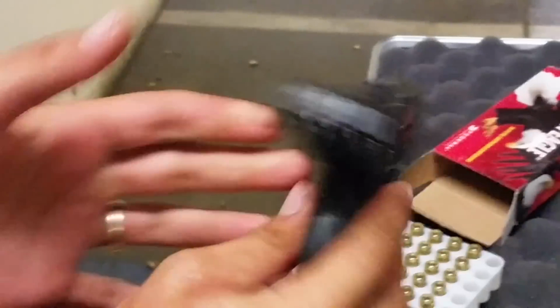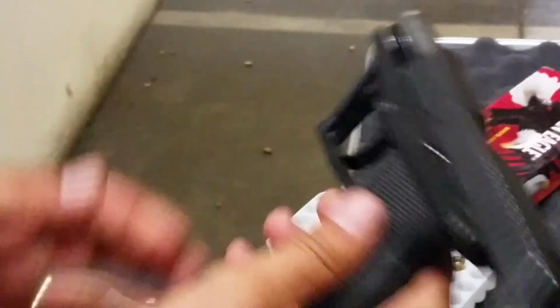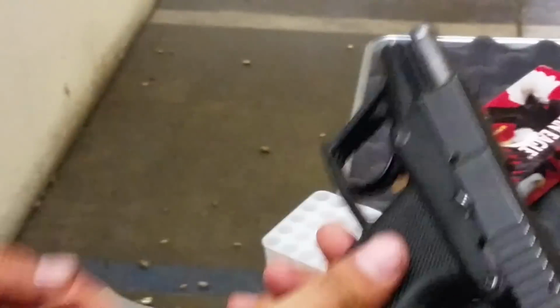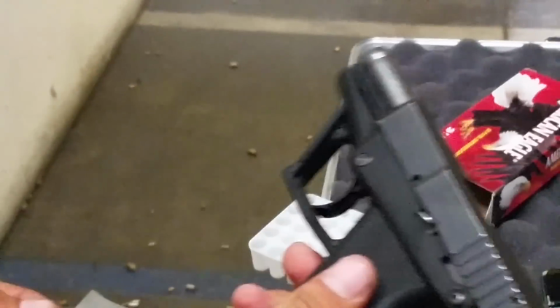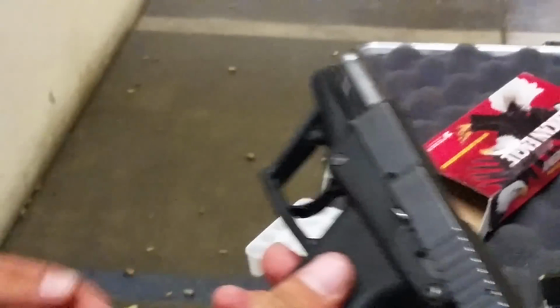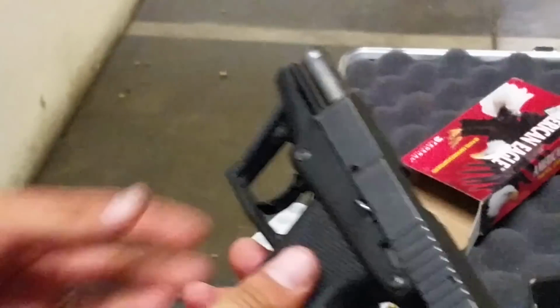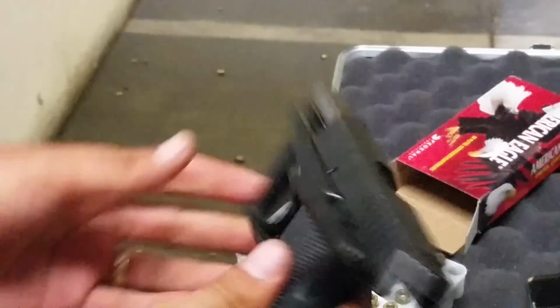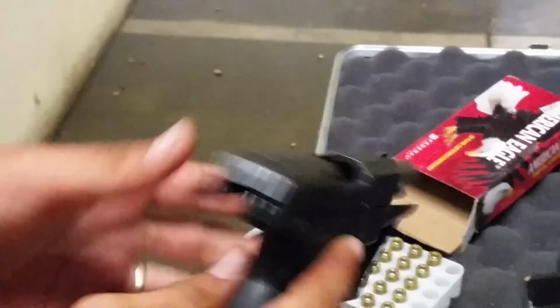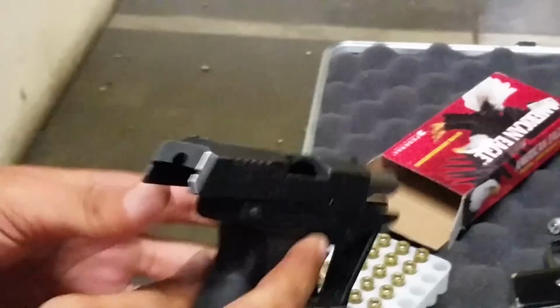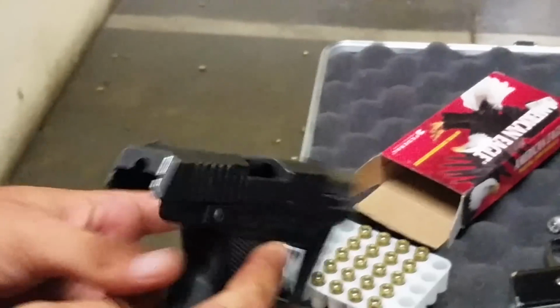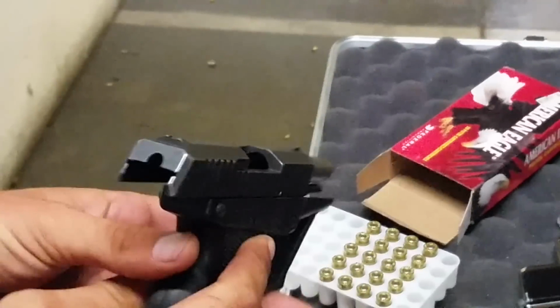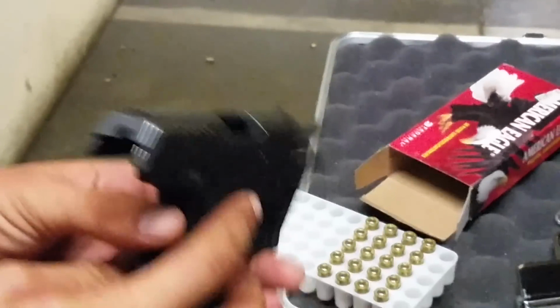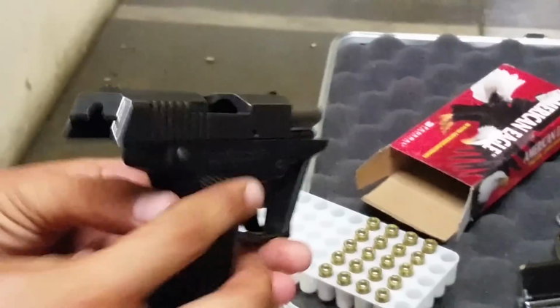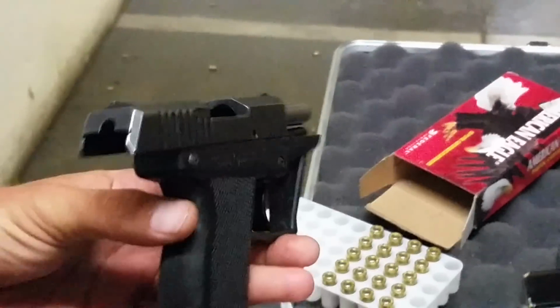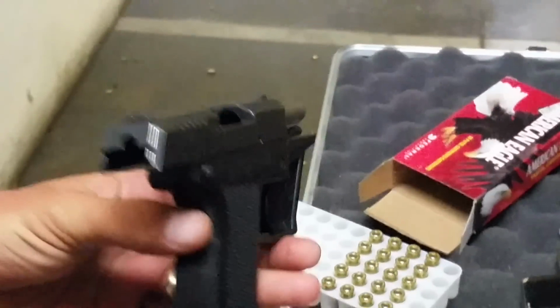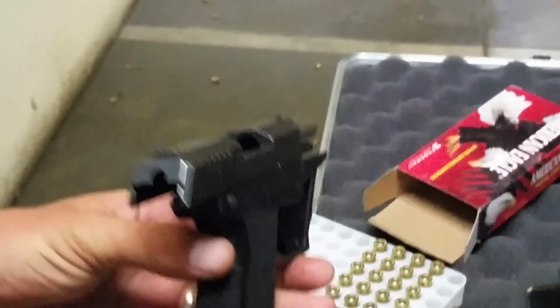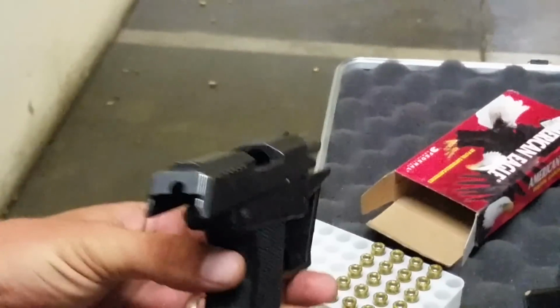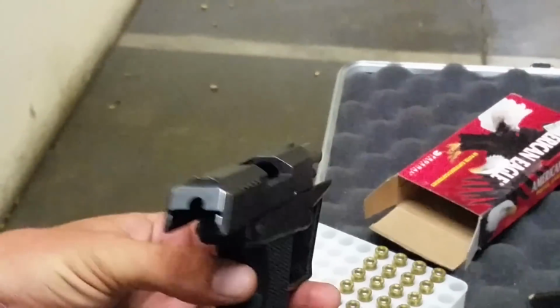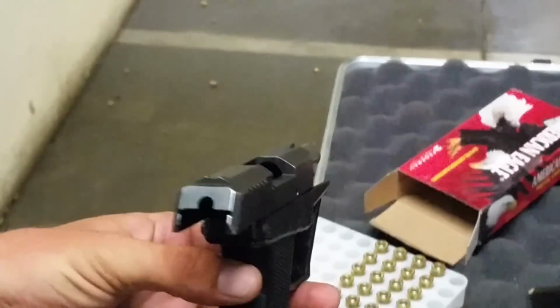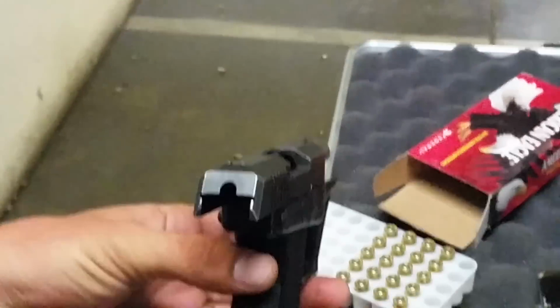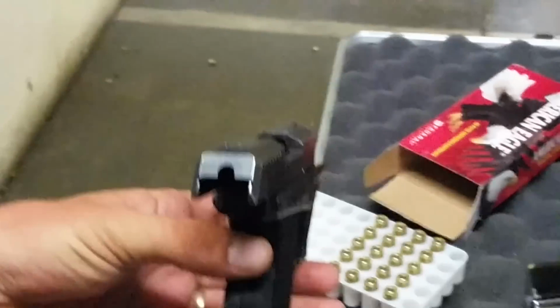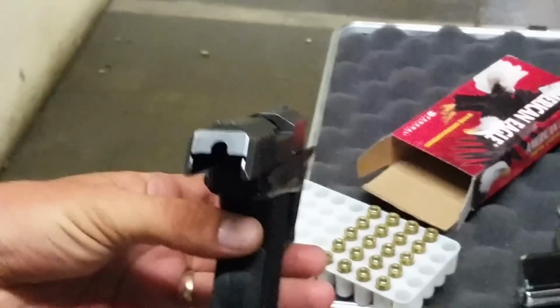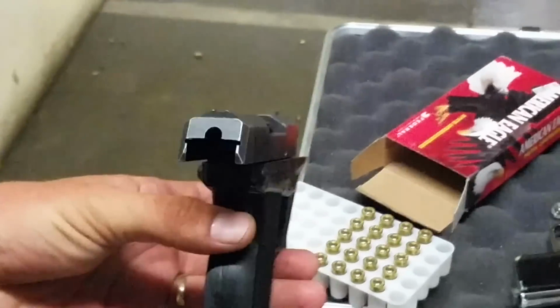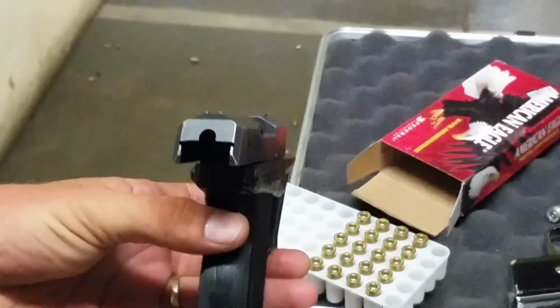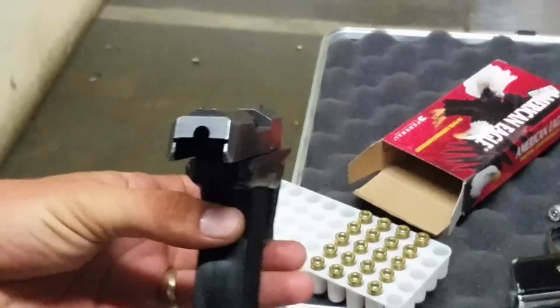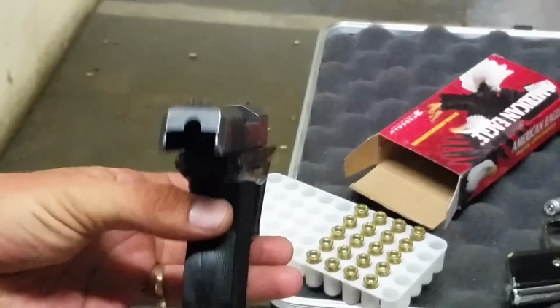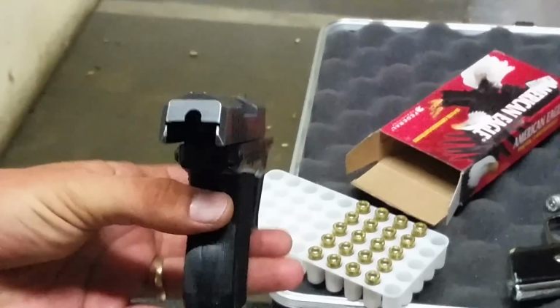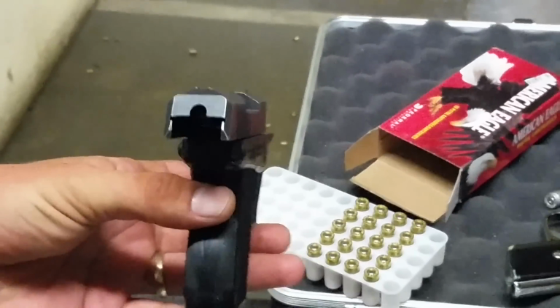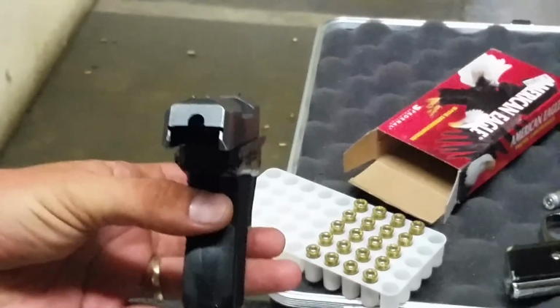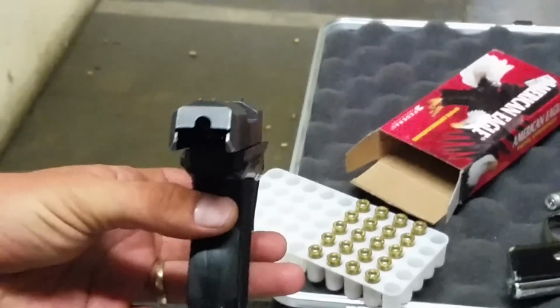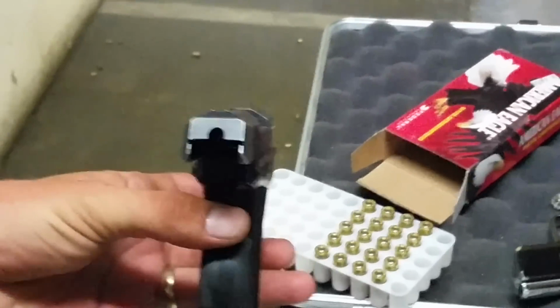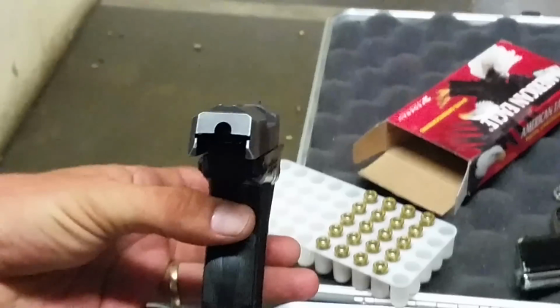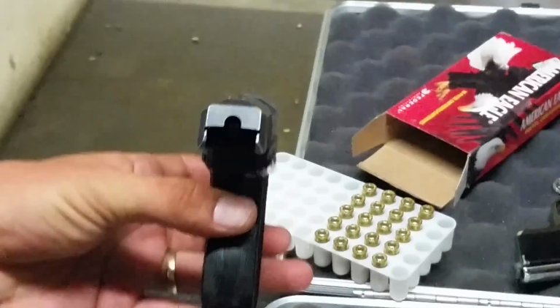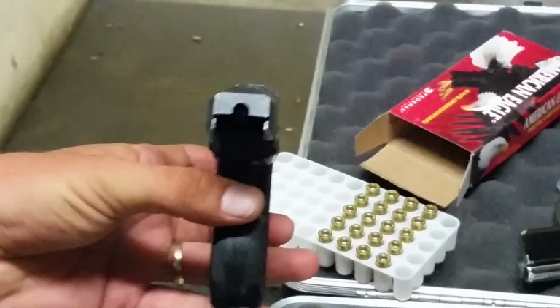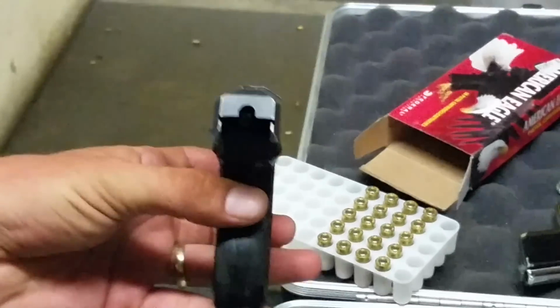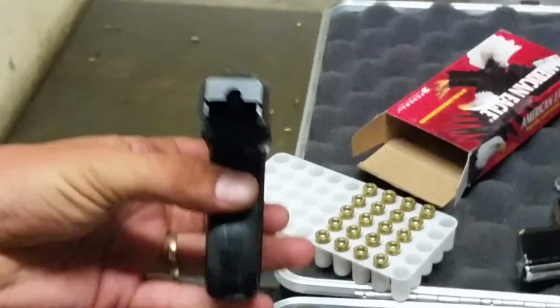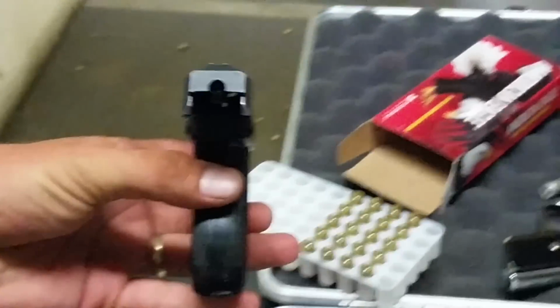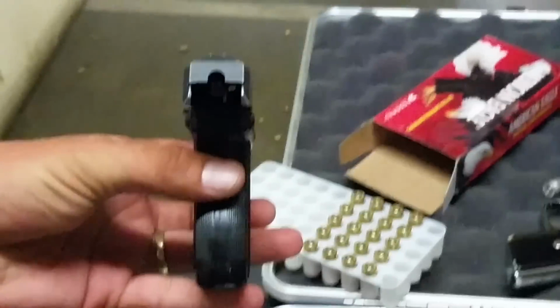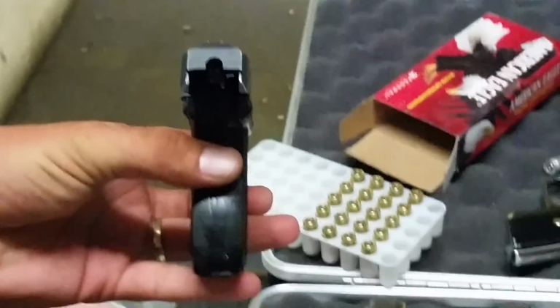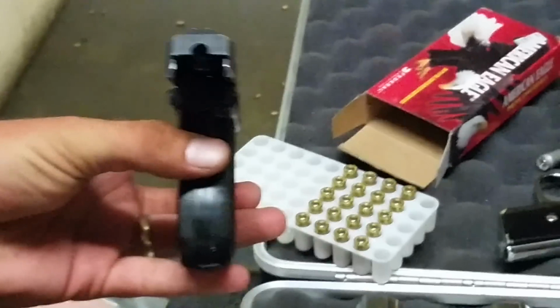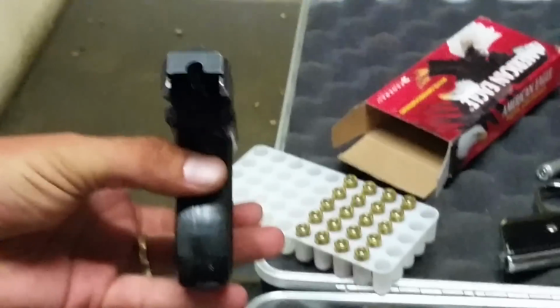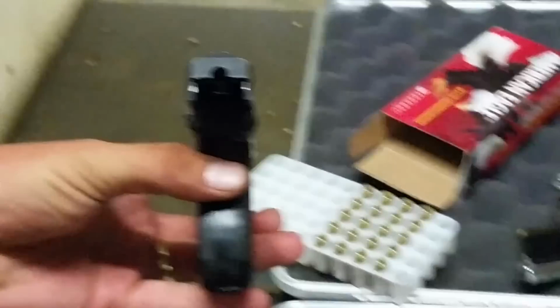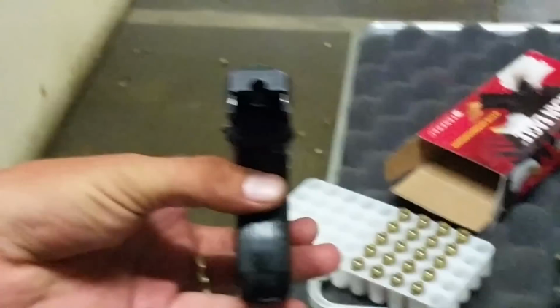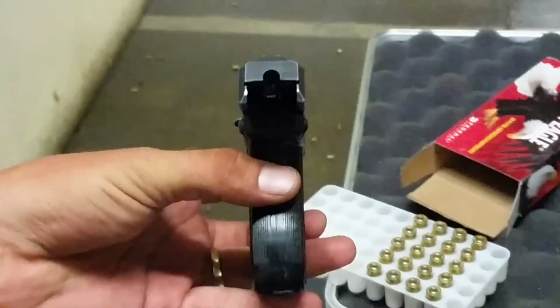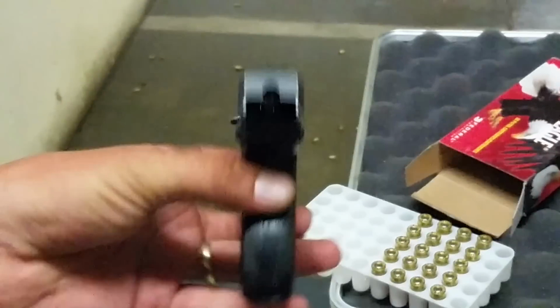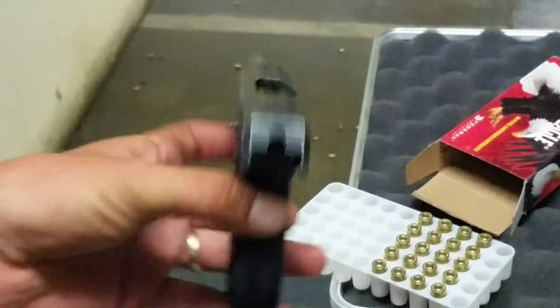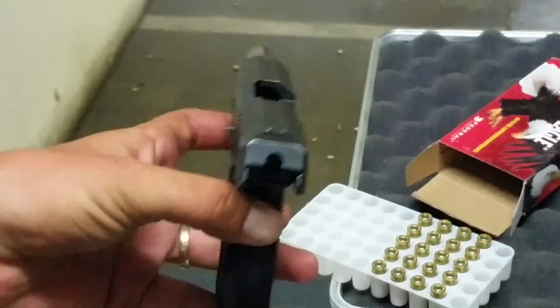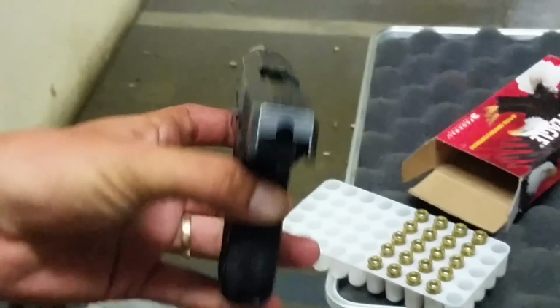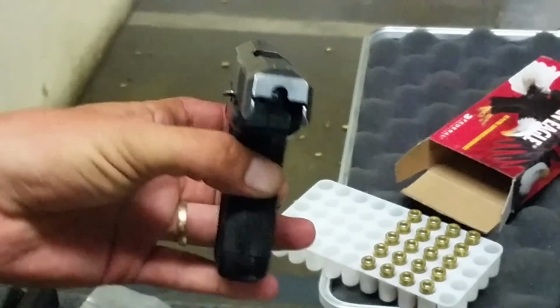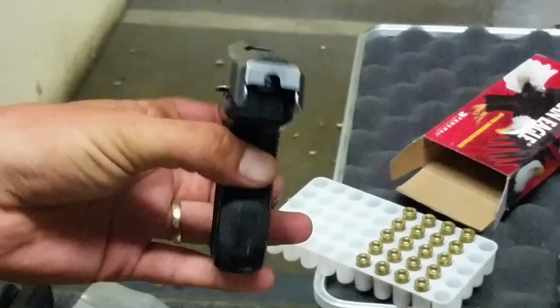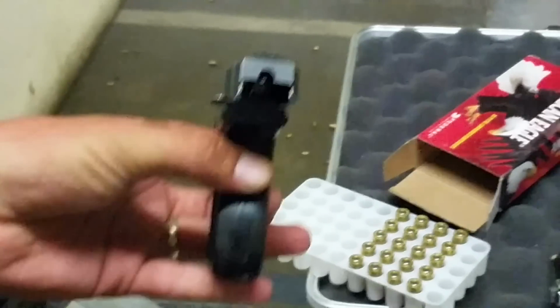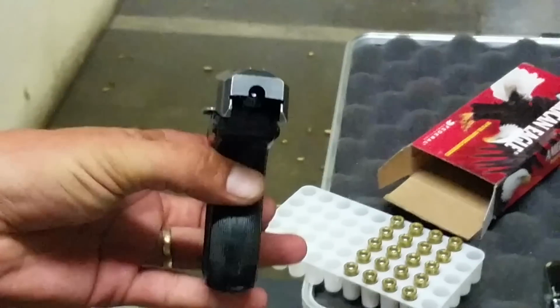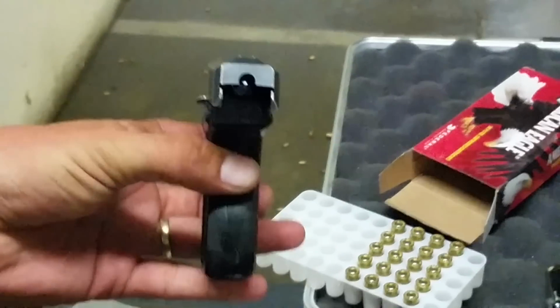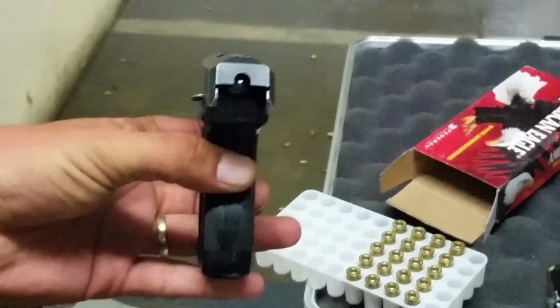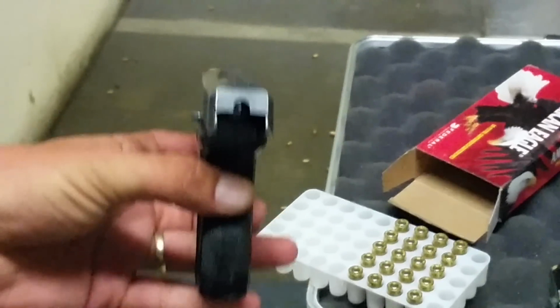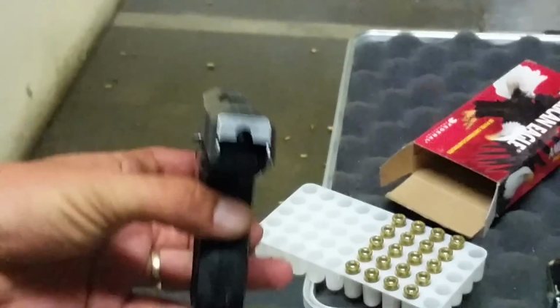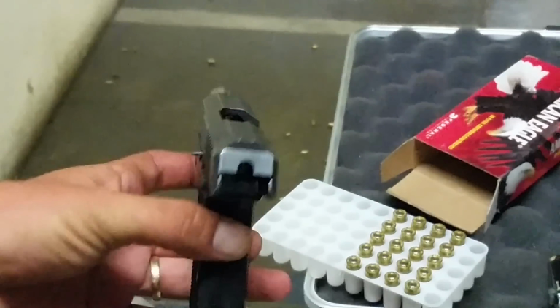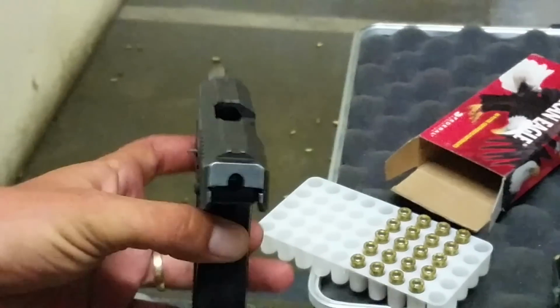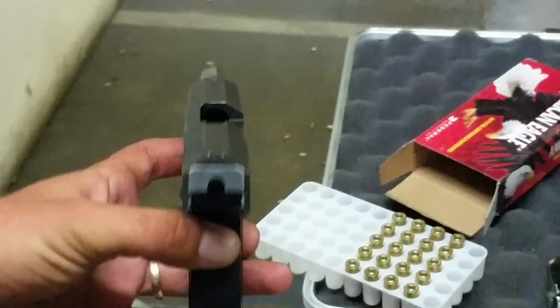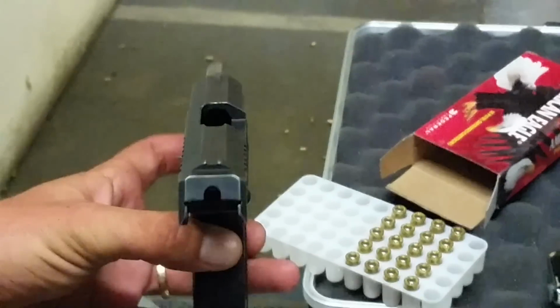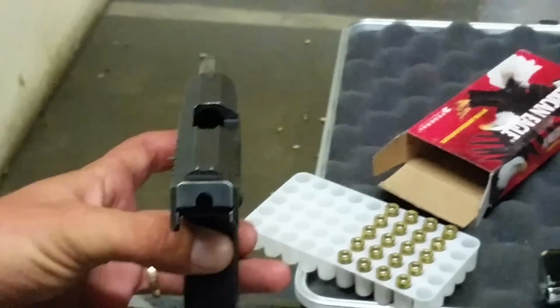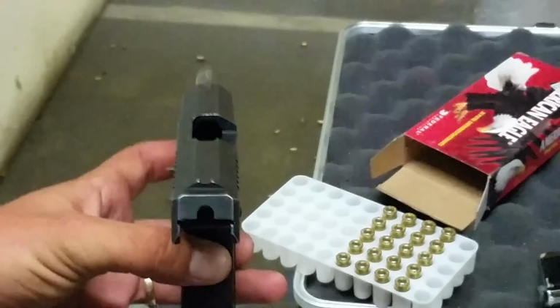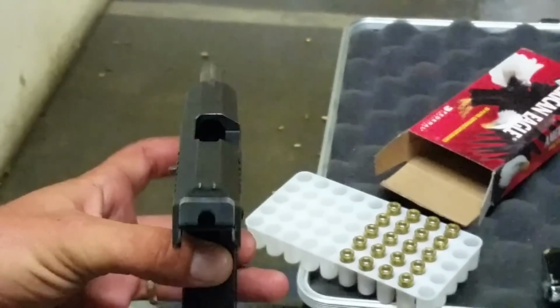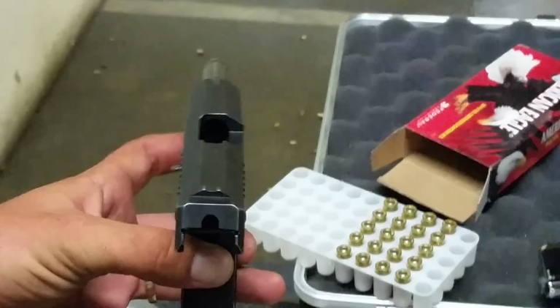You see what I mean? When you get a malfunction, there's no mag to drop. What happens here? Hold it back and shake it out, or make it go.